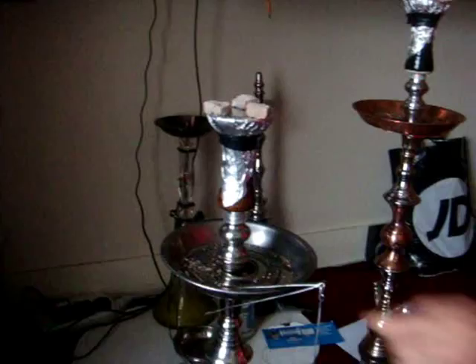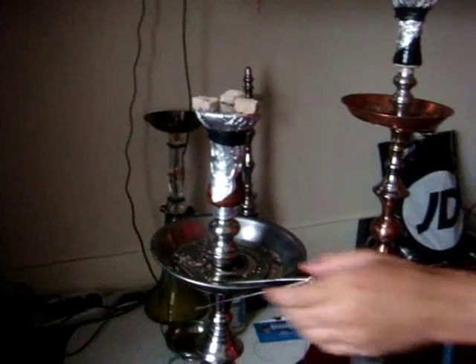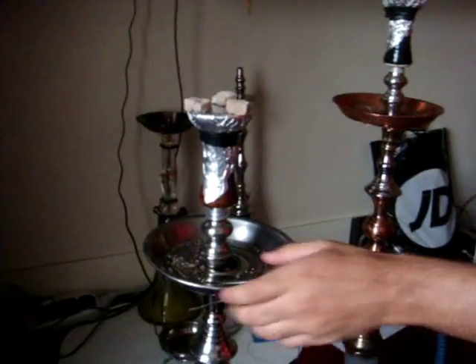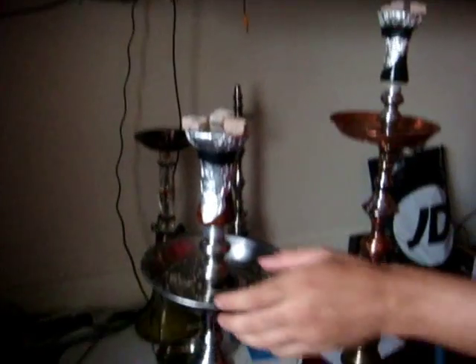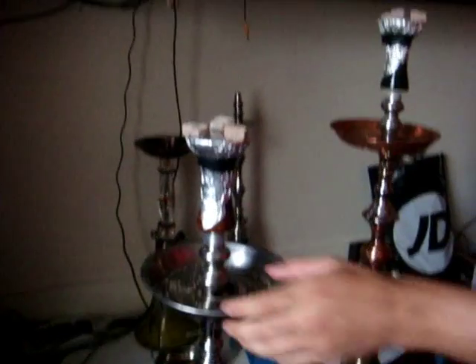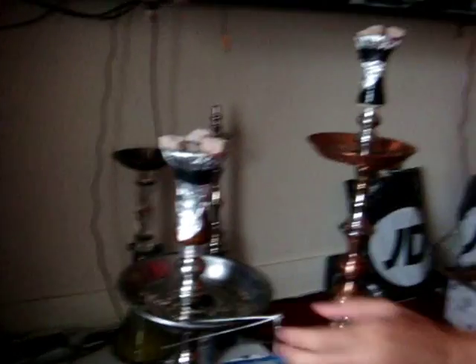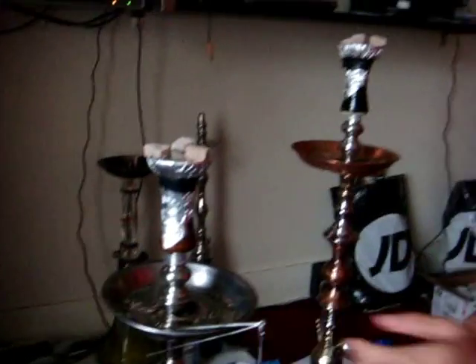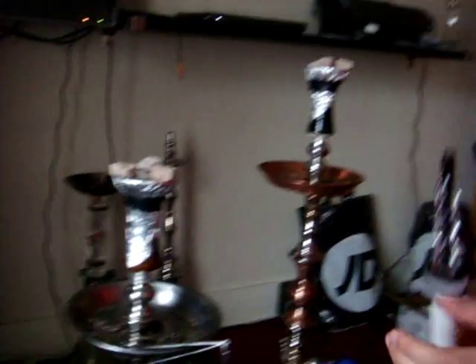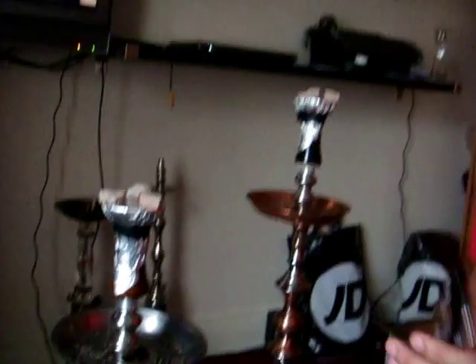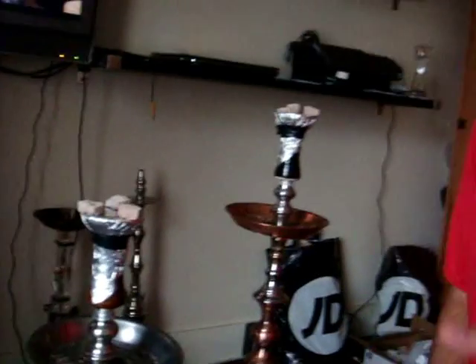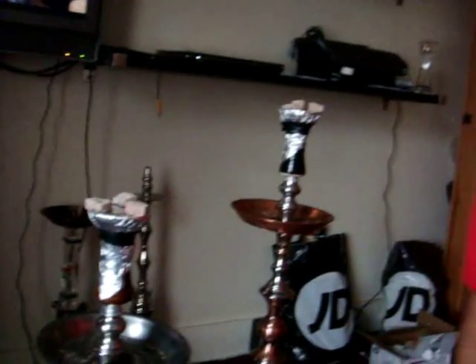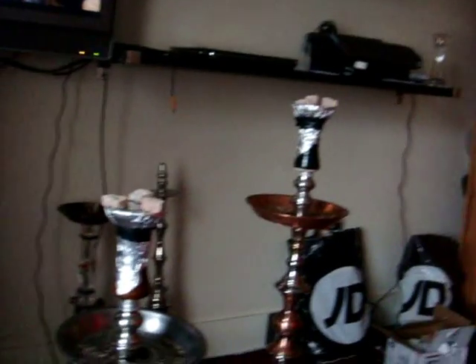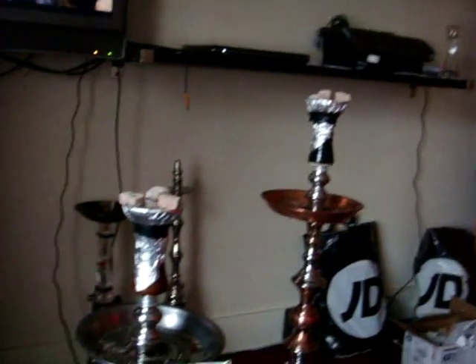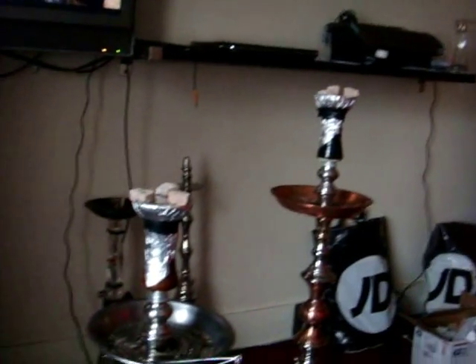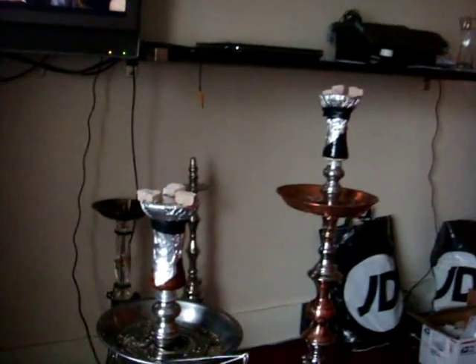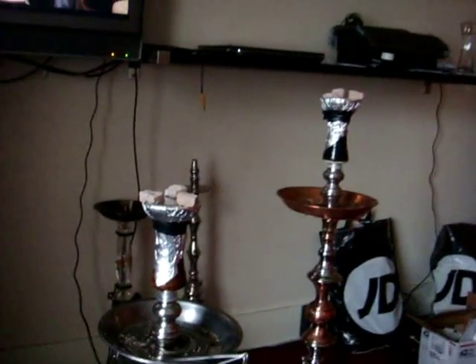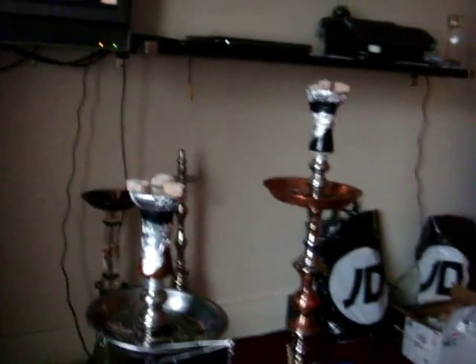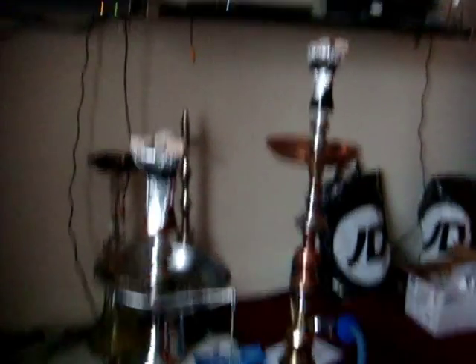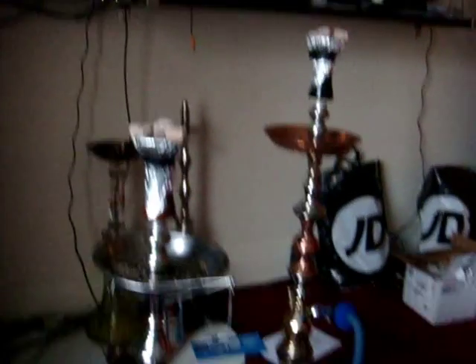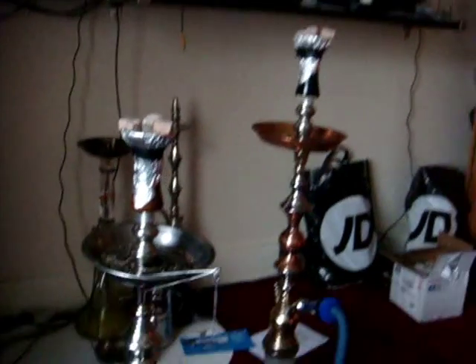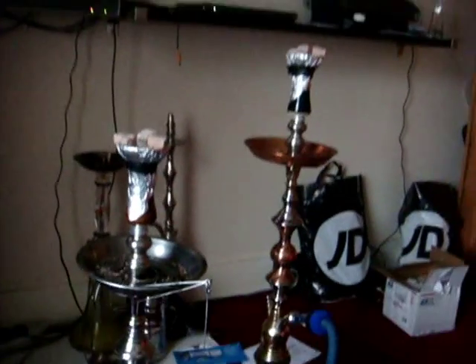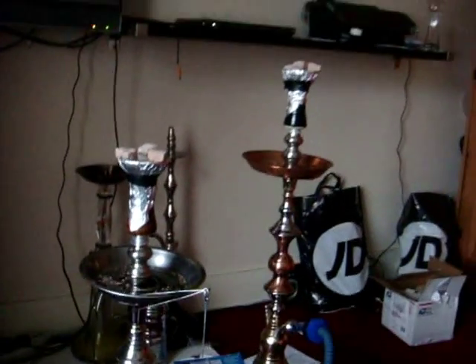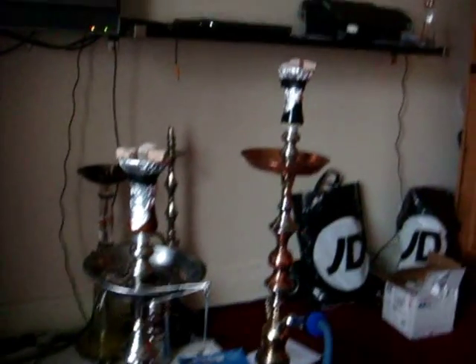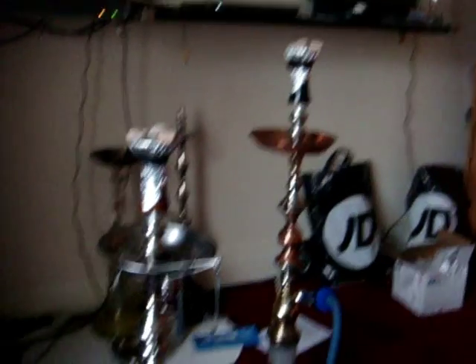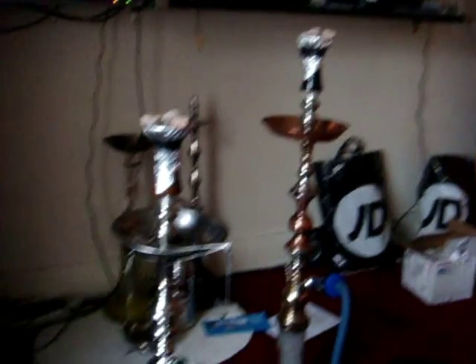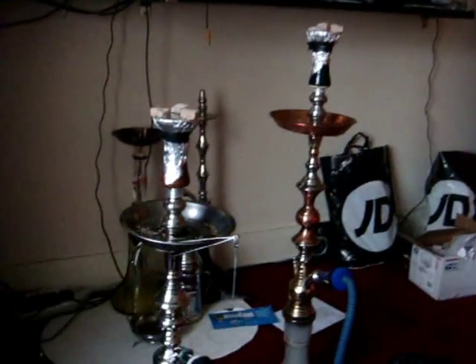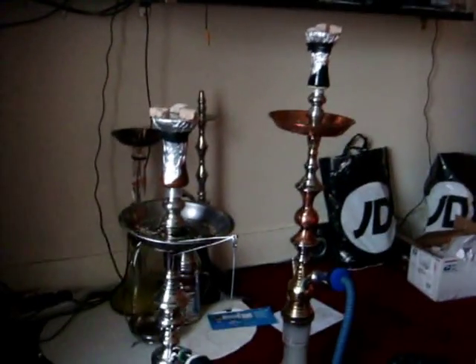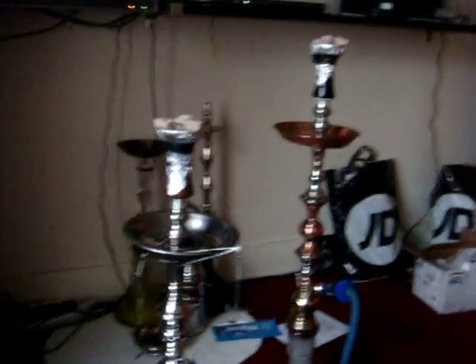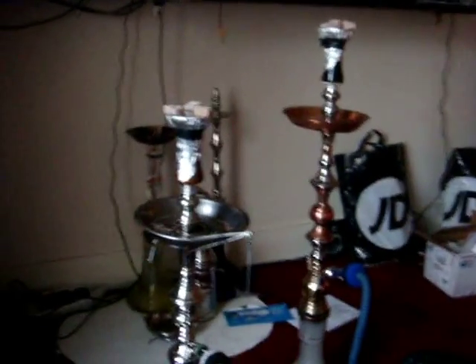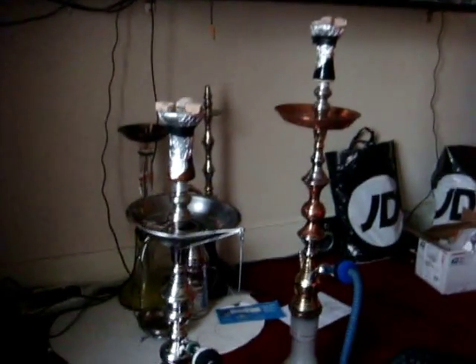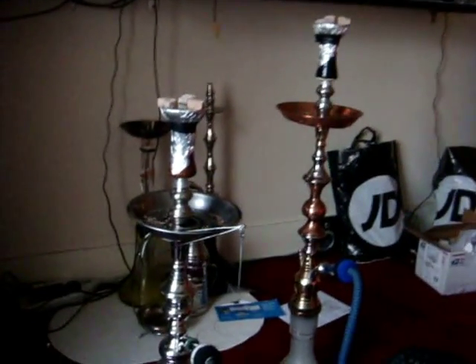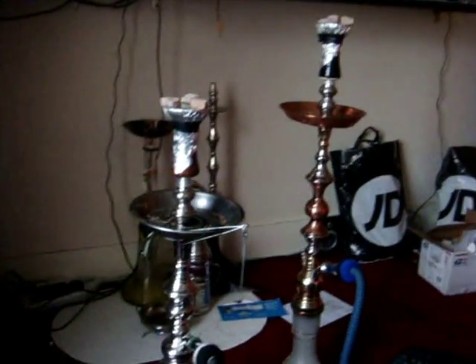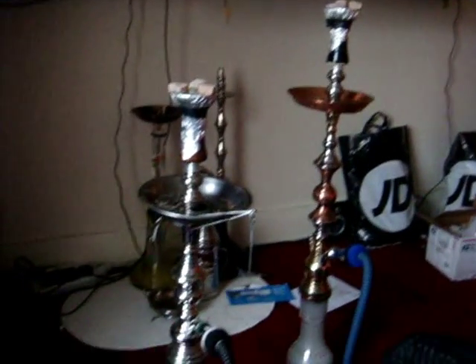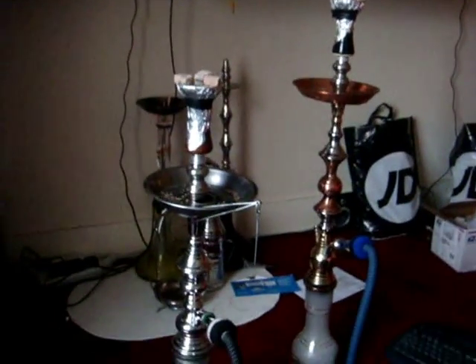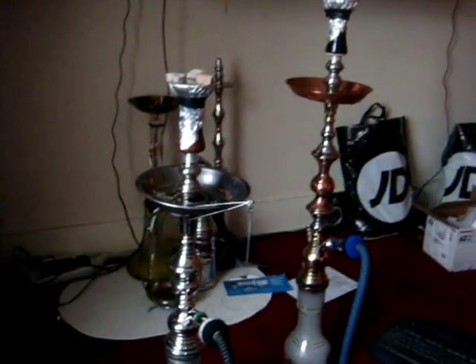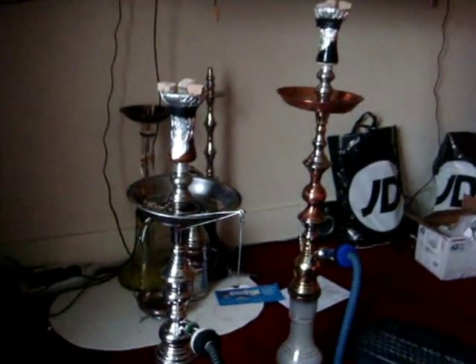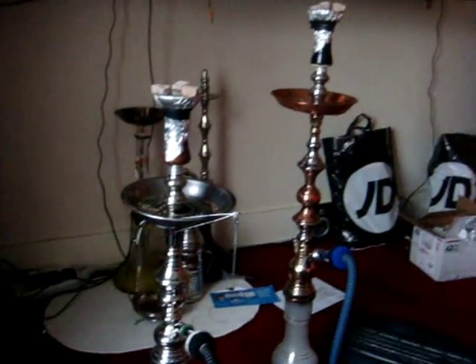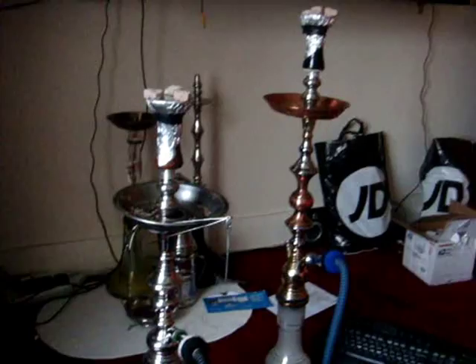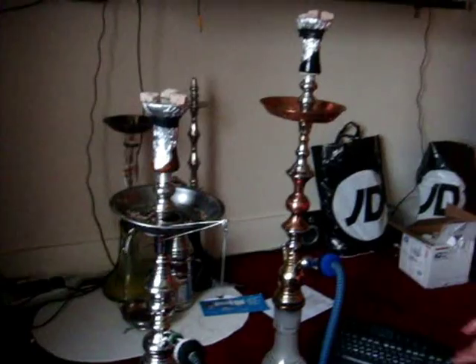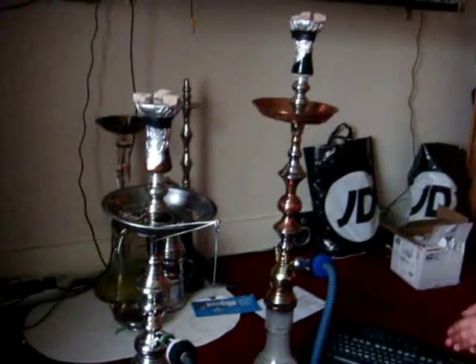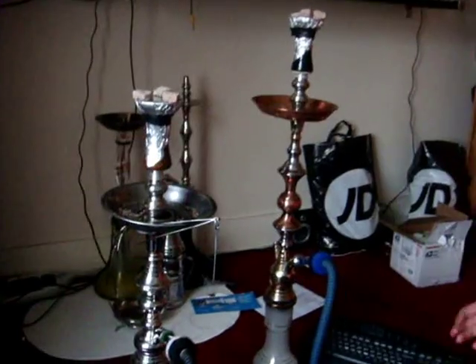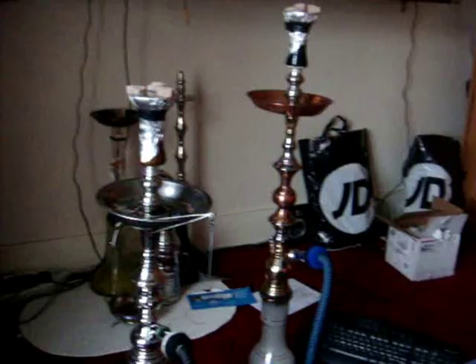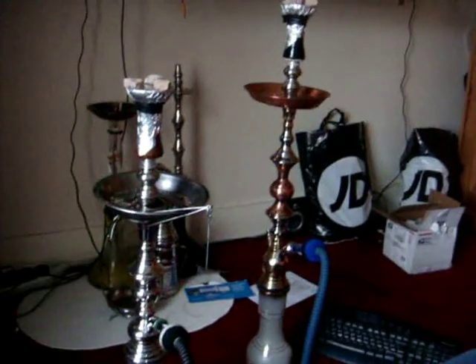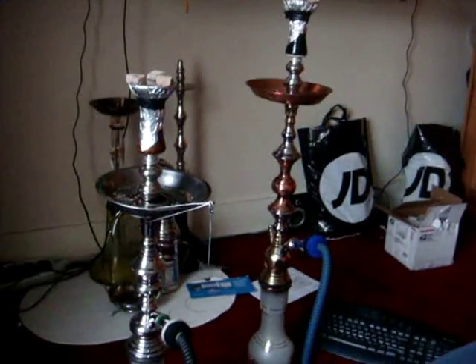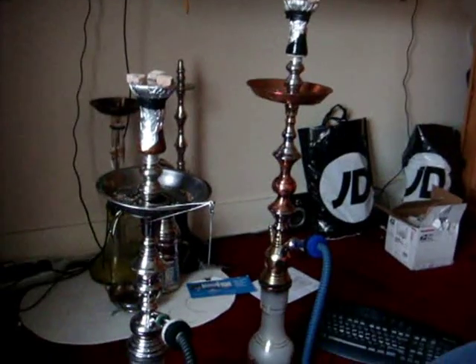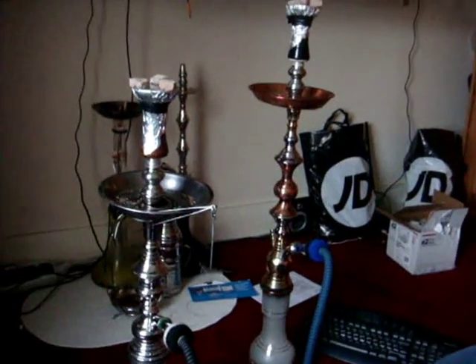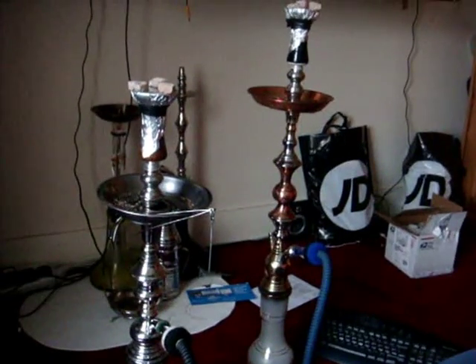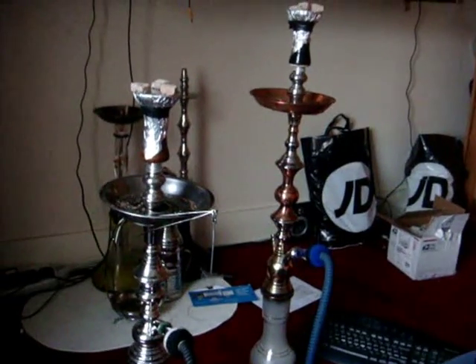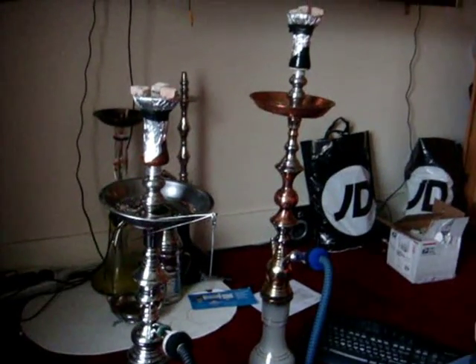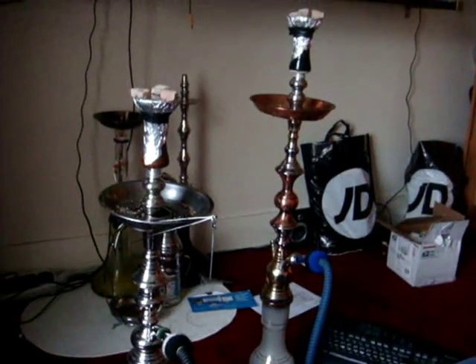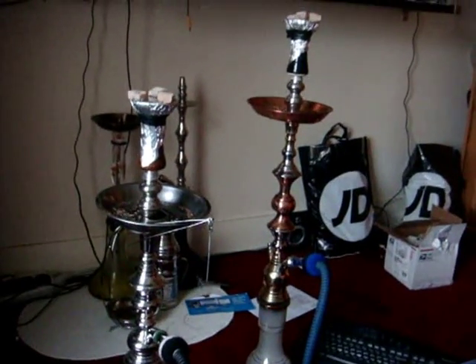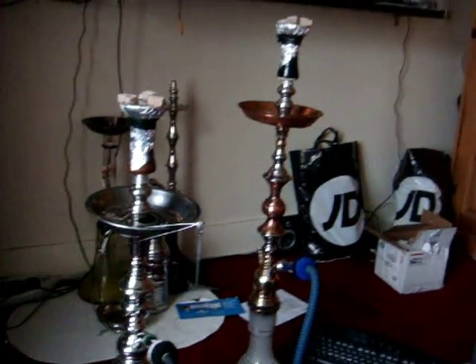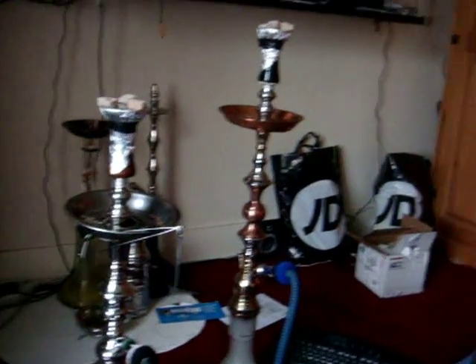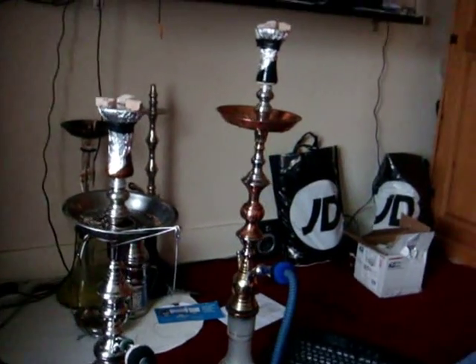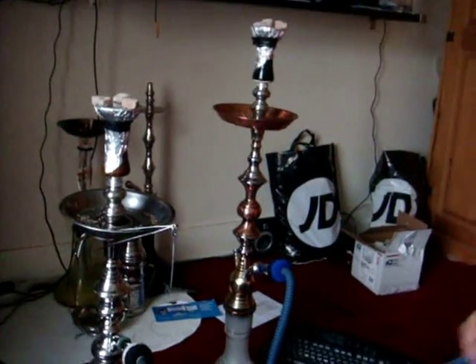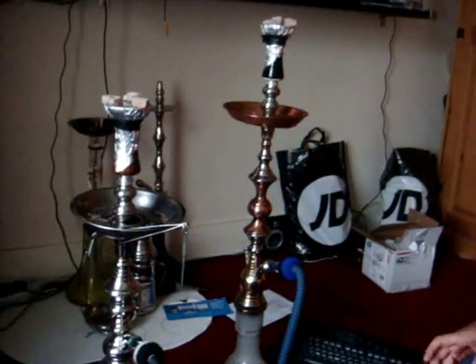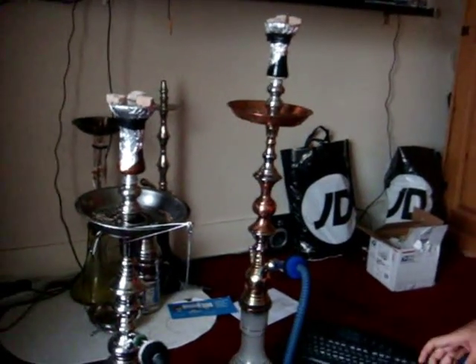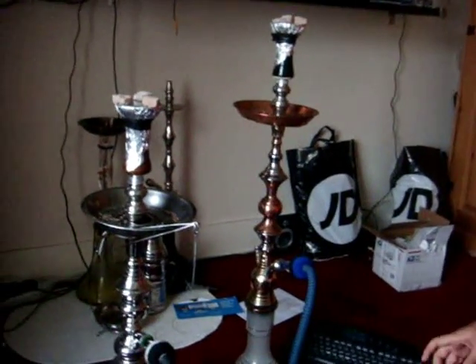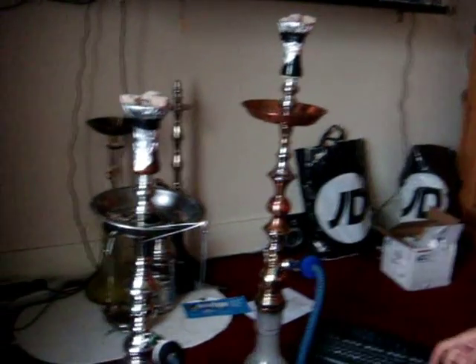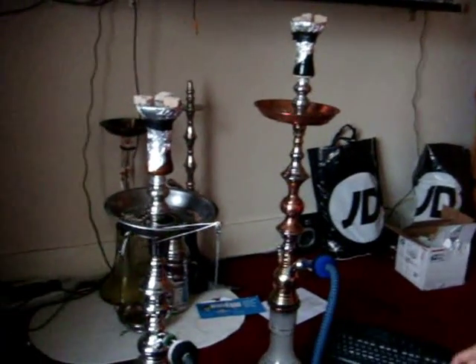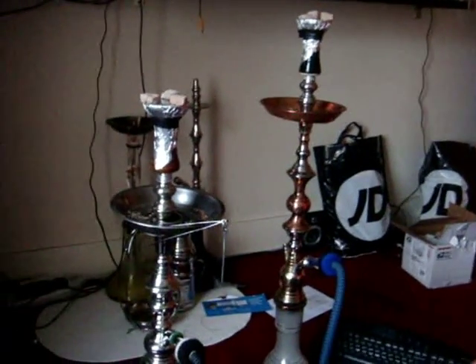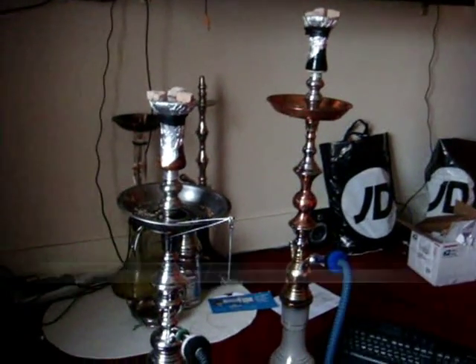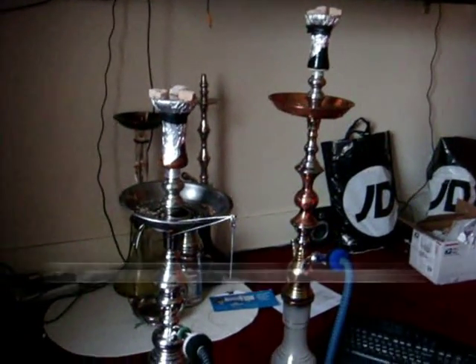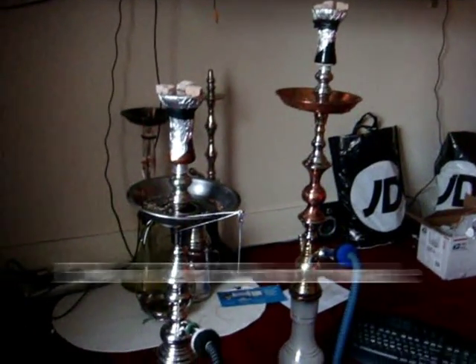Hi, this is Patel Badd with 2006 from morecupbro.com, doing a quick how-to for you guys again. I don't know, it's the 4th or 5th how-to of the day.